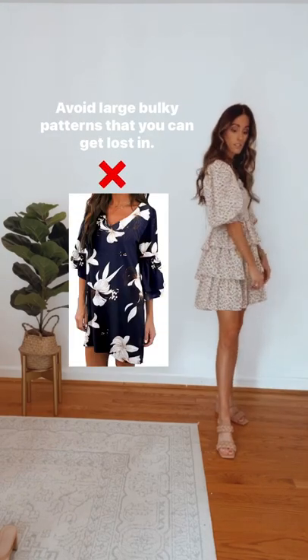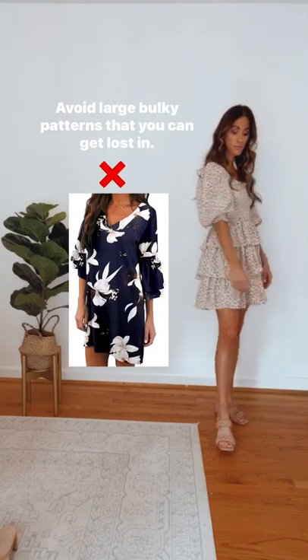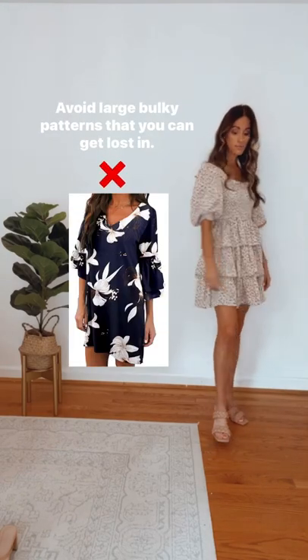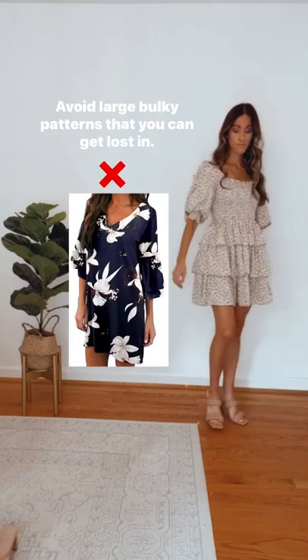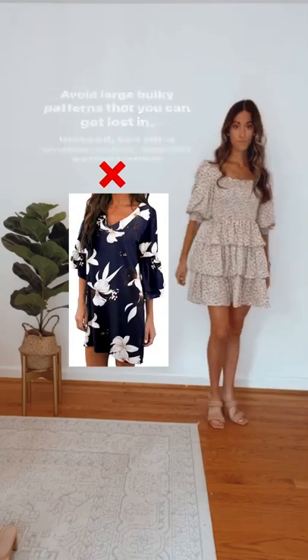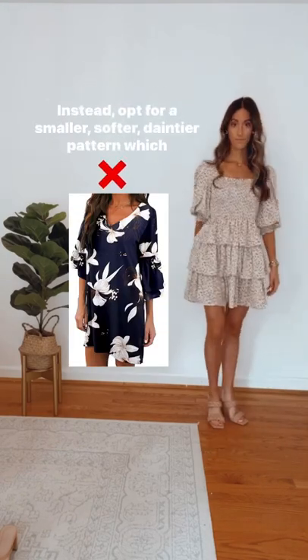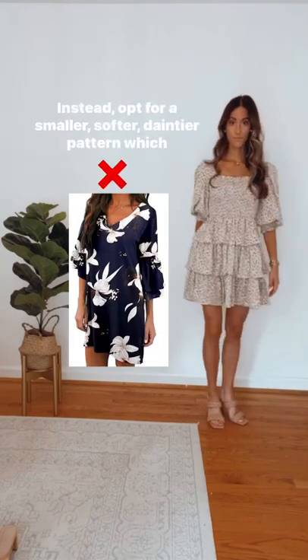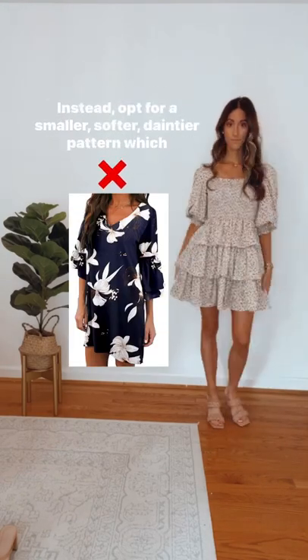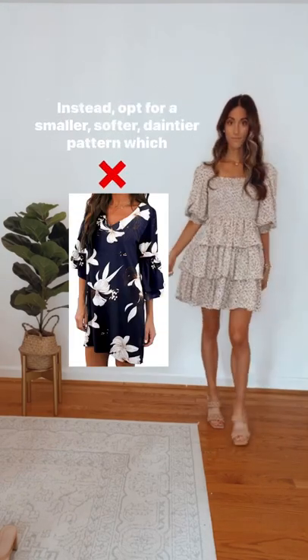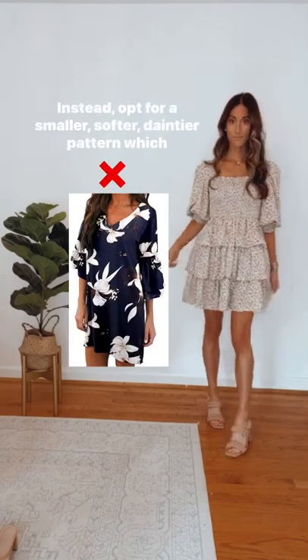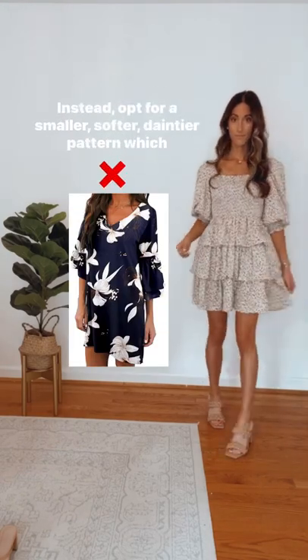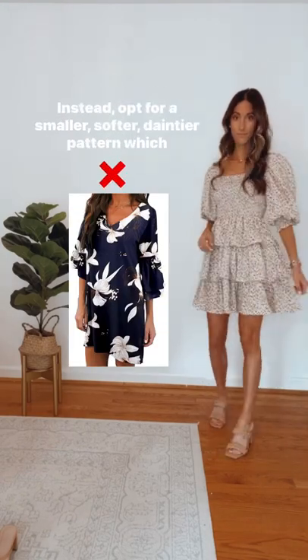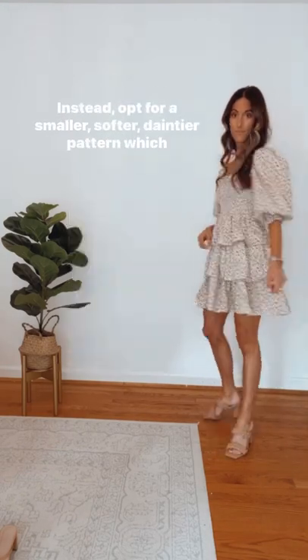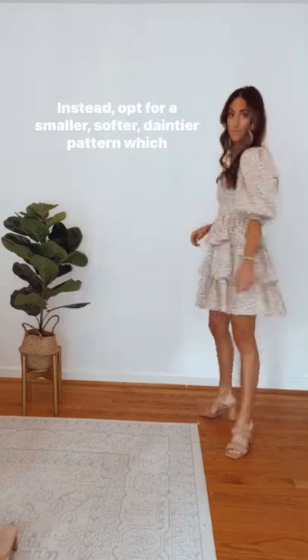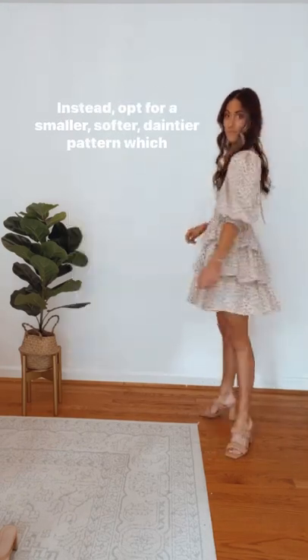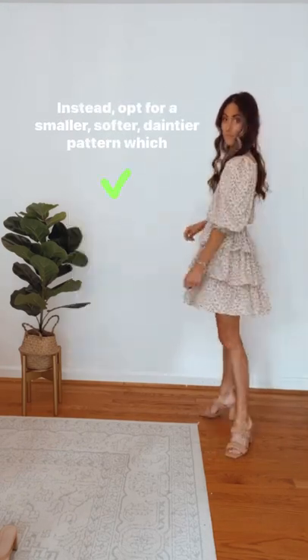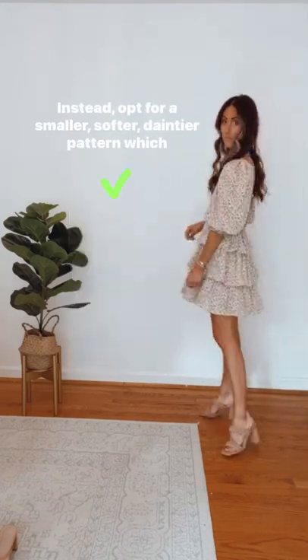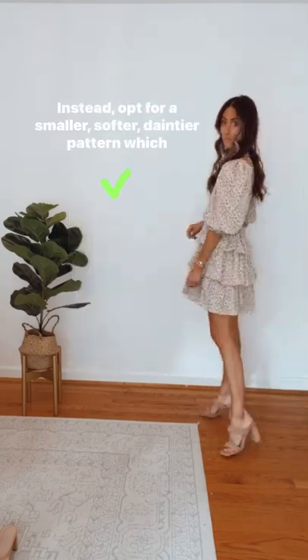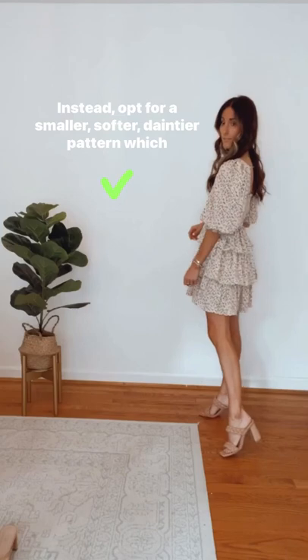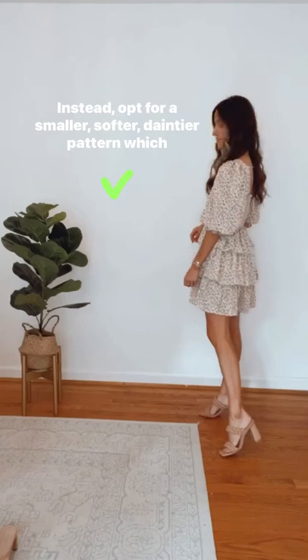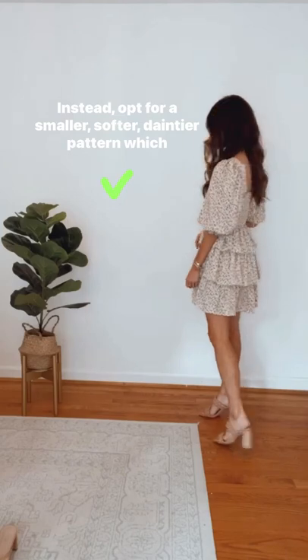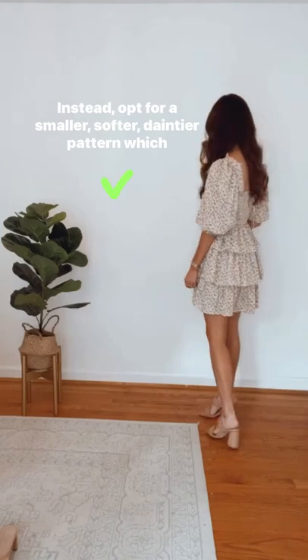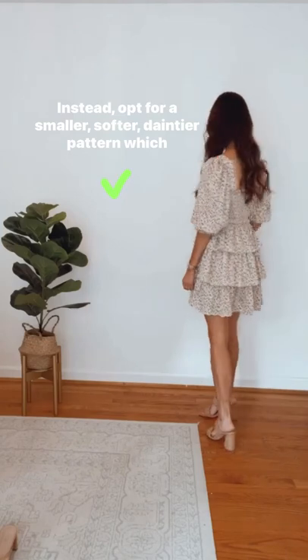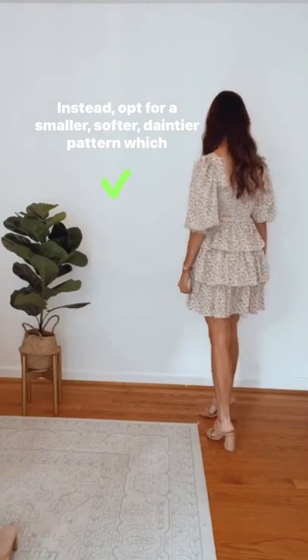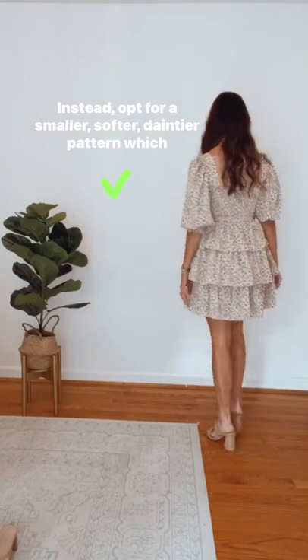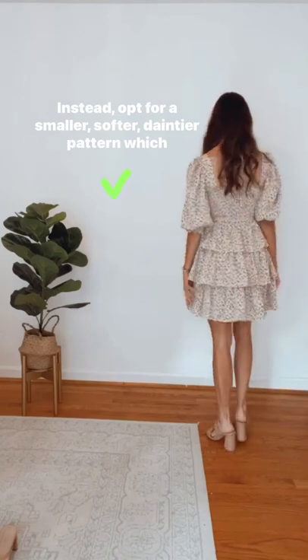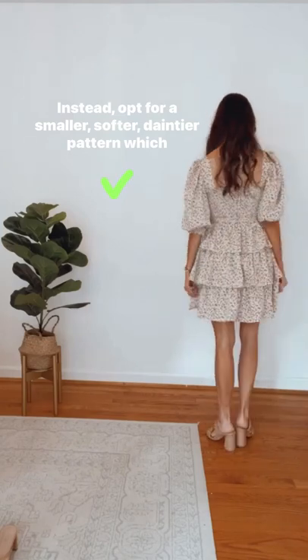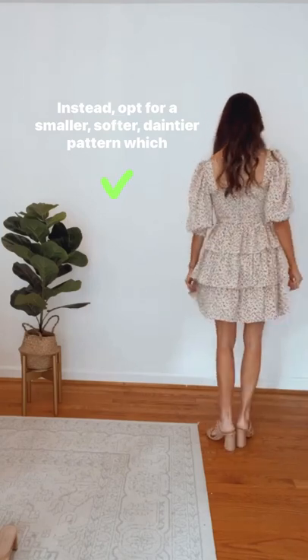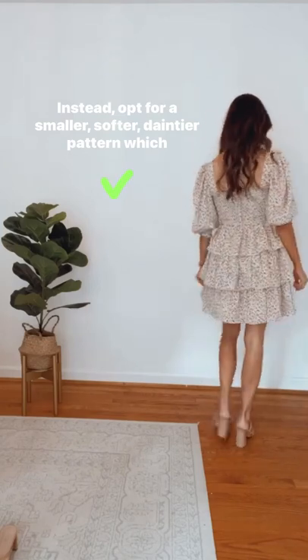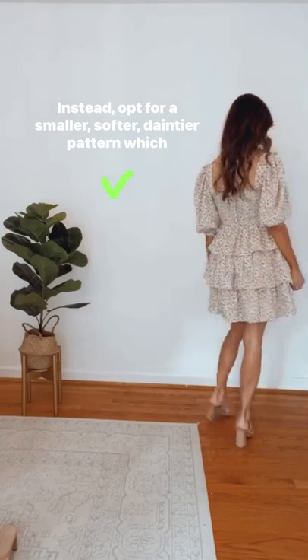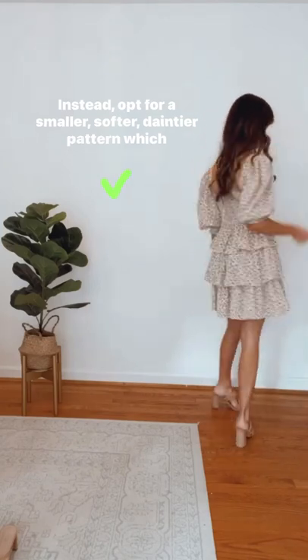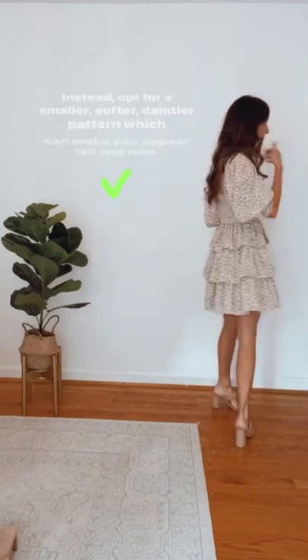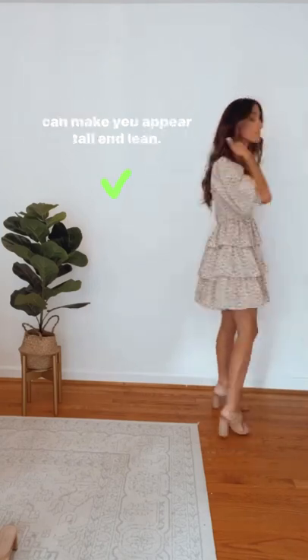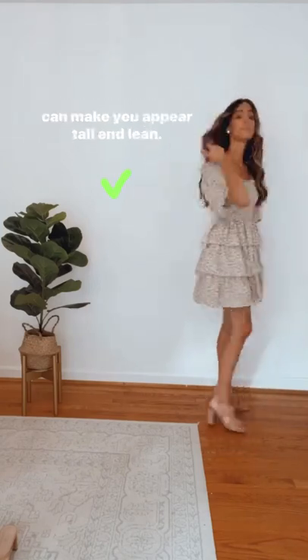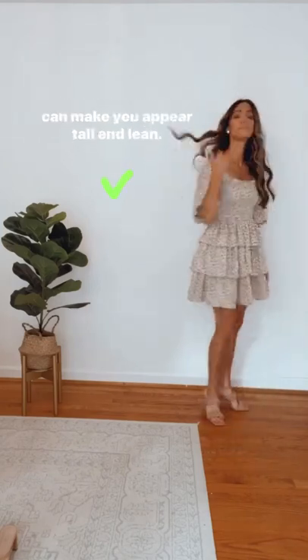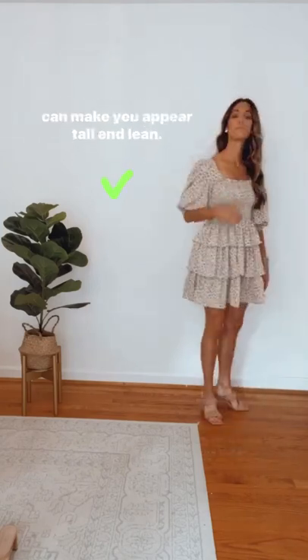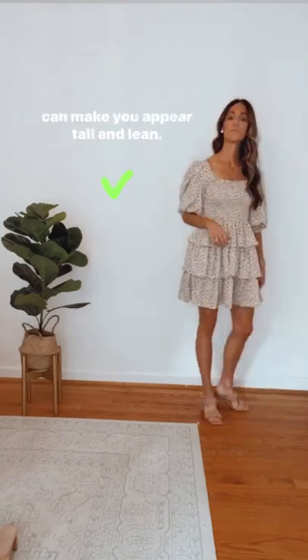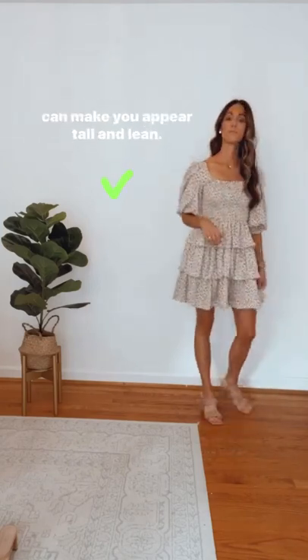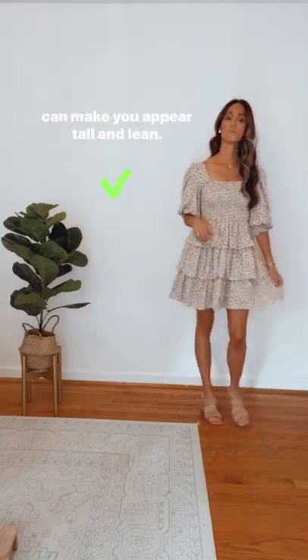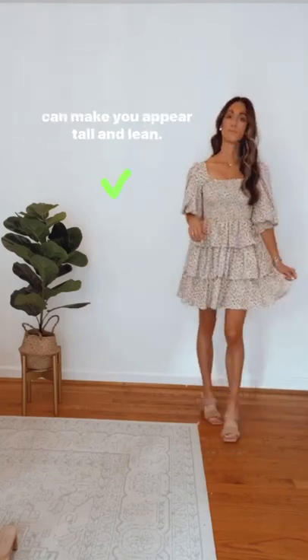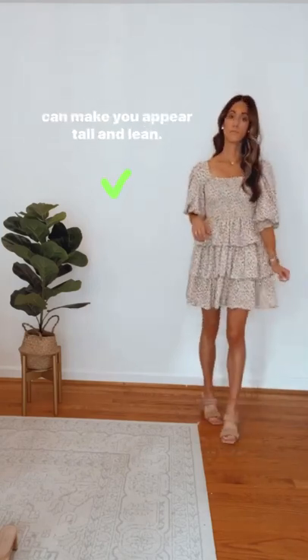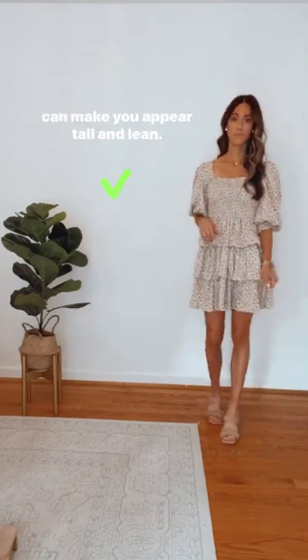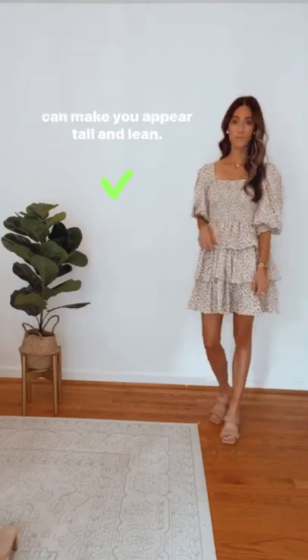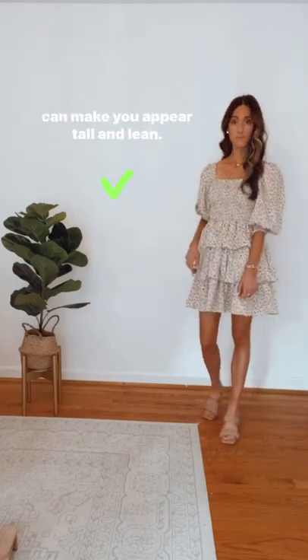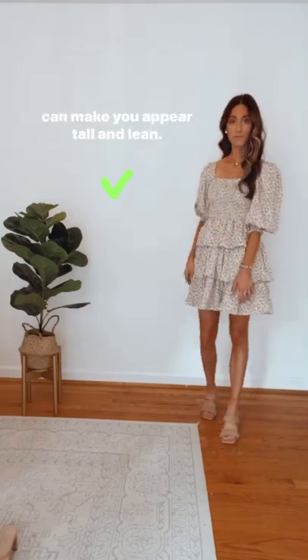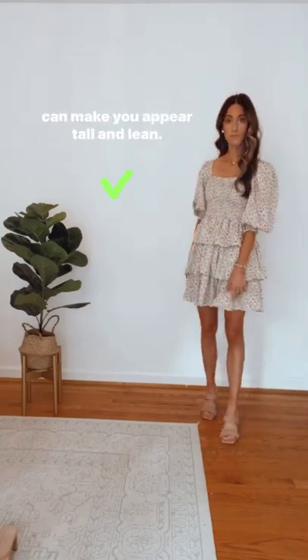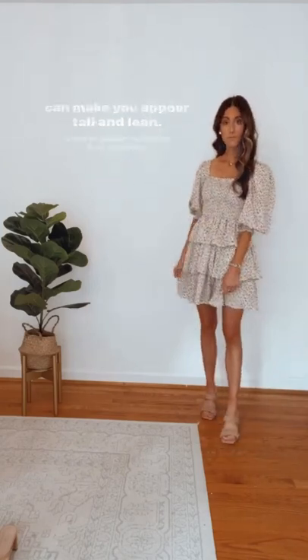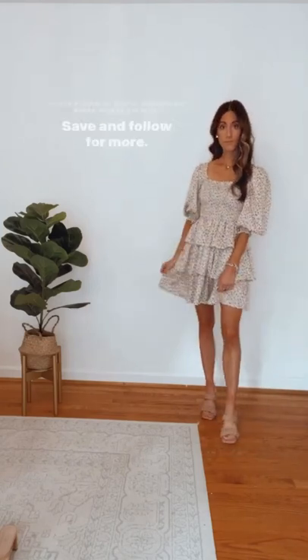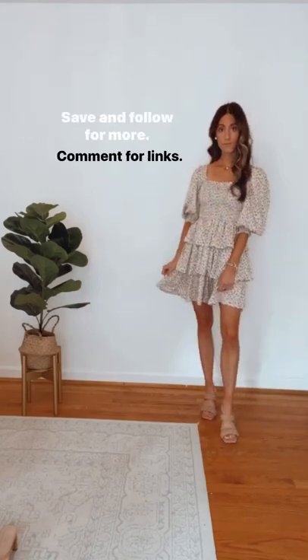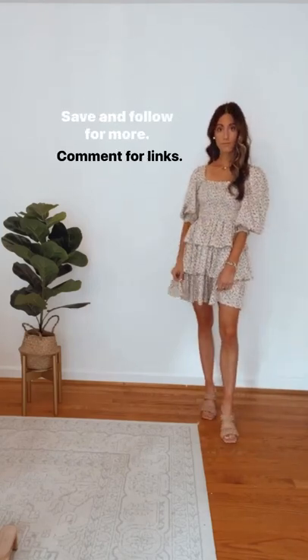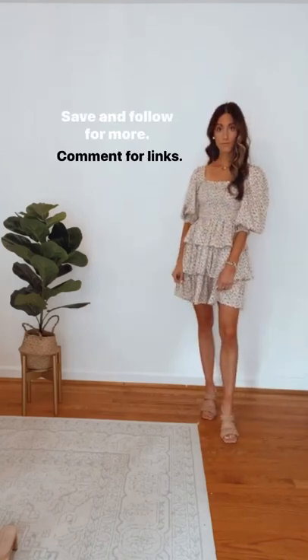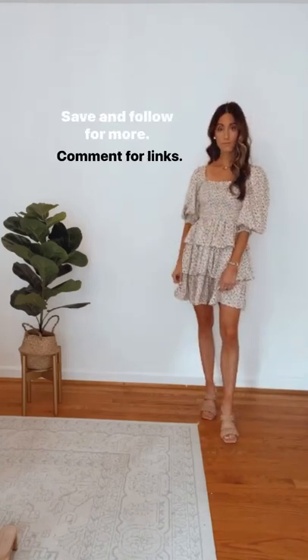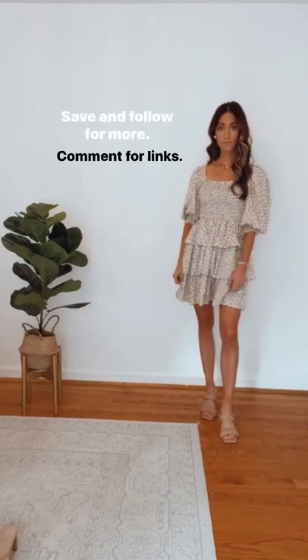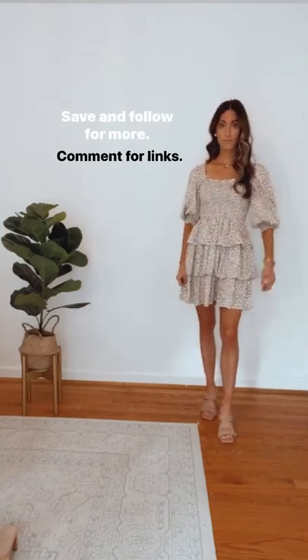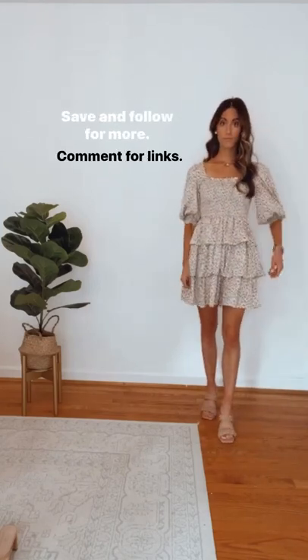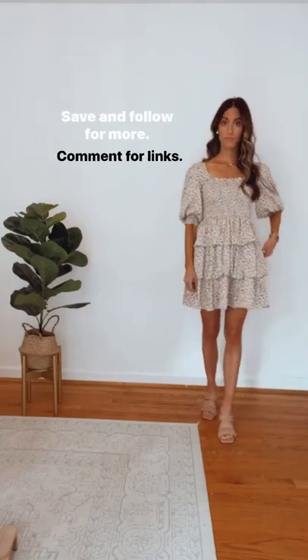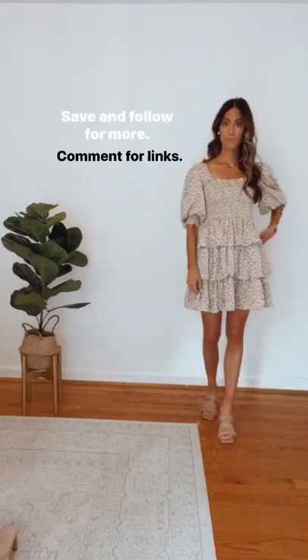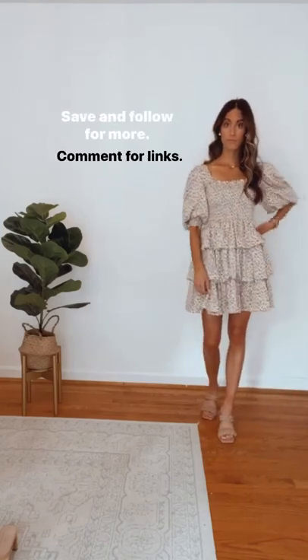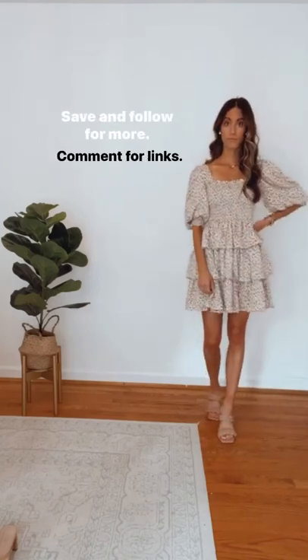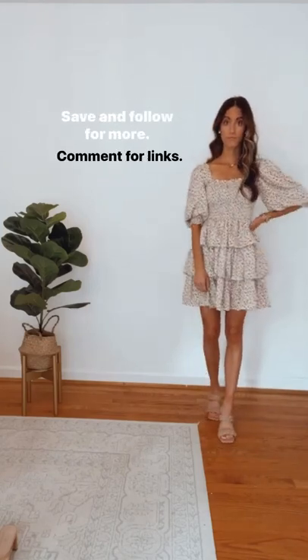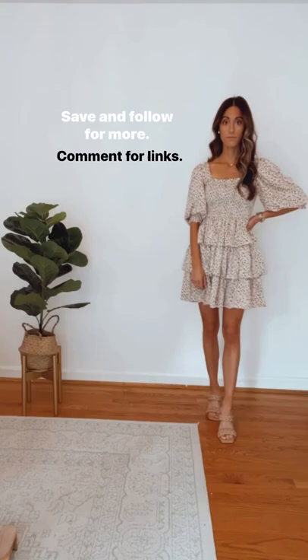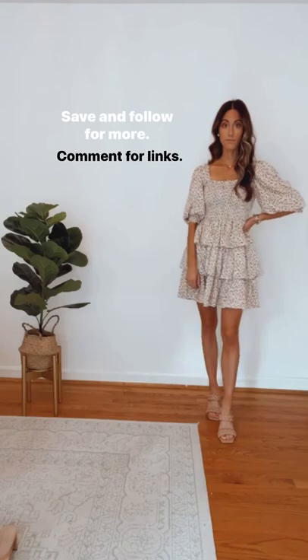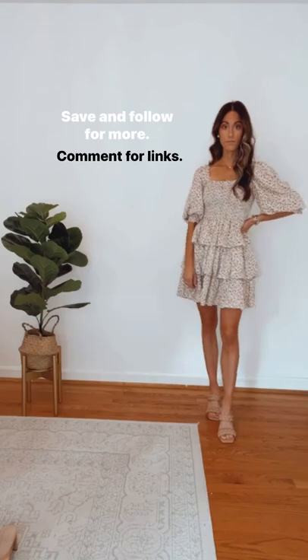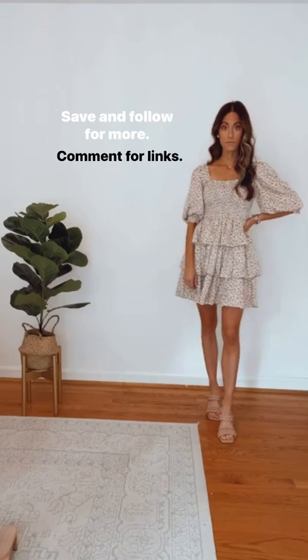Avoid large, bulky patterns that you can get lost in. Instead, opt for a smaller, softer, daintier pattern, which can make you appear tall and lean. Save and follow for more.